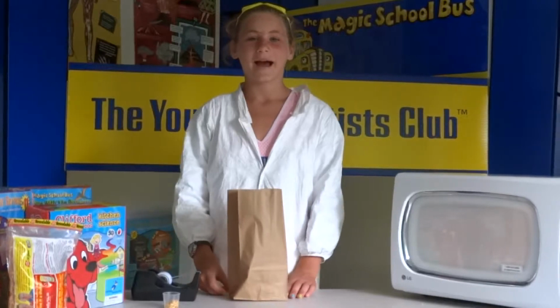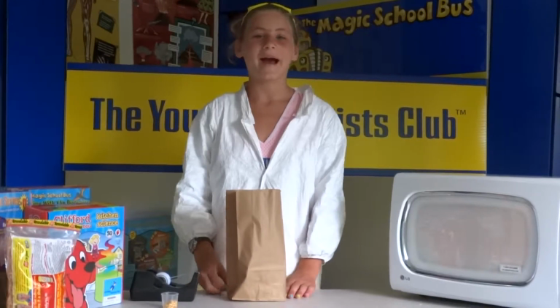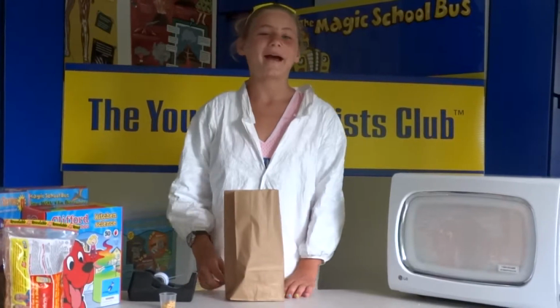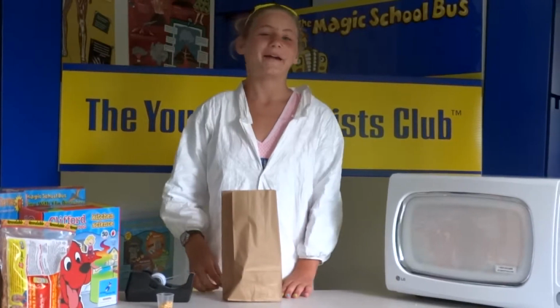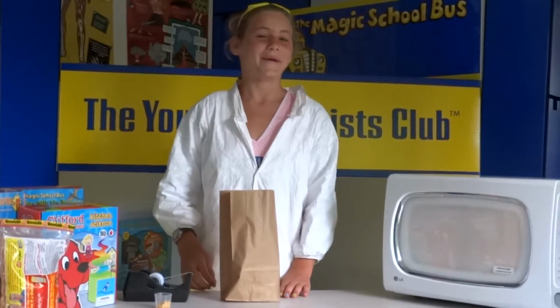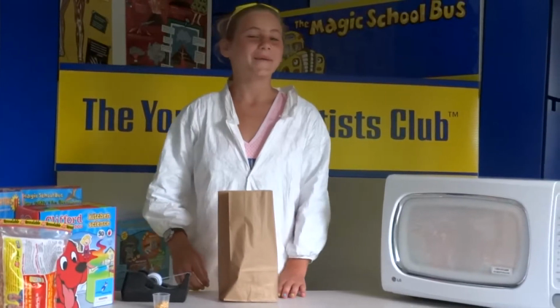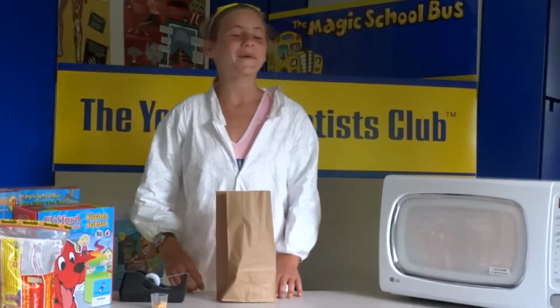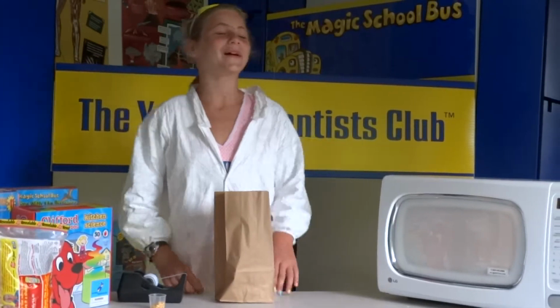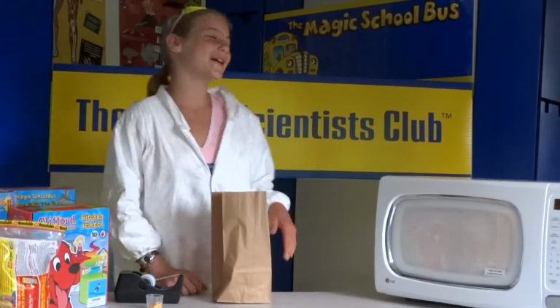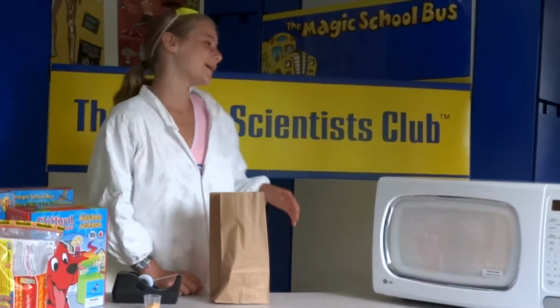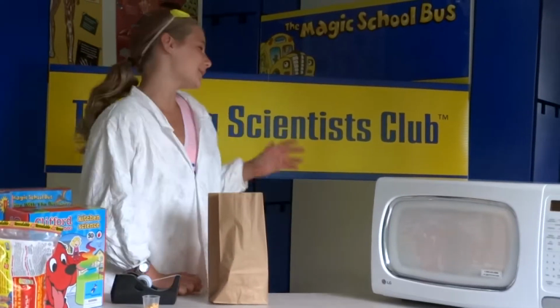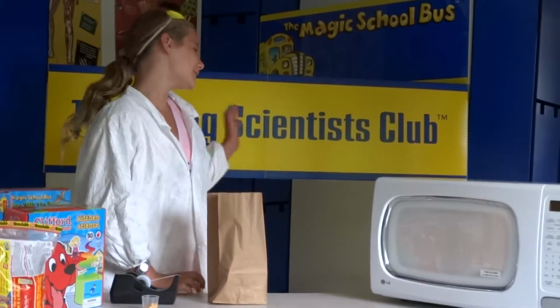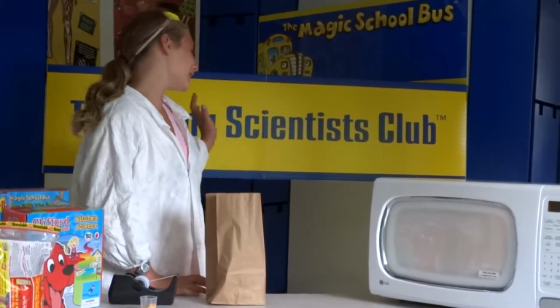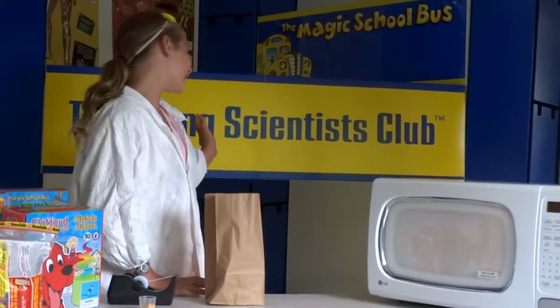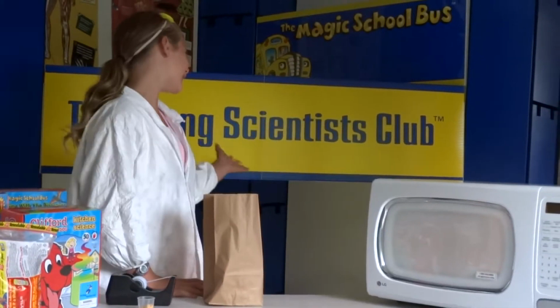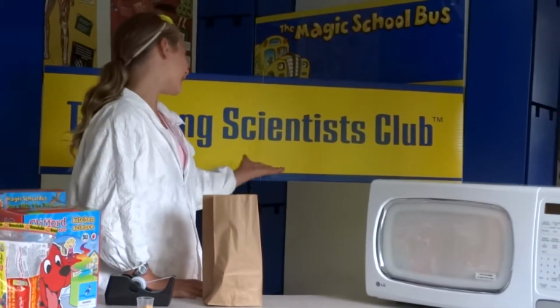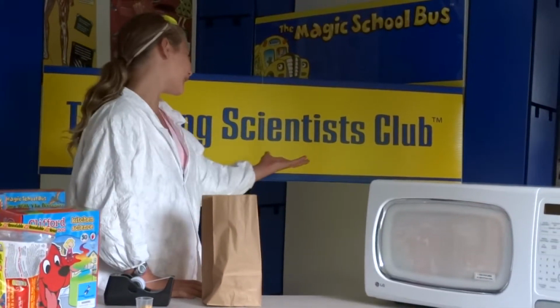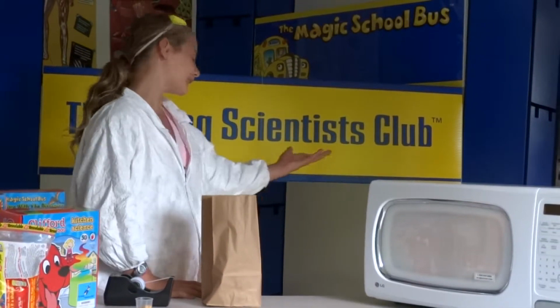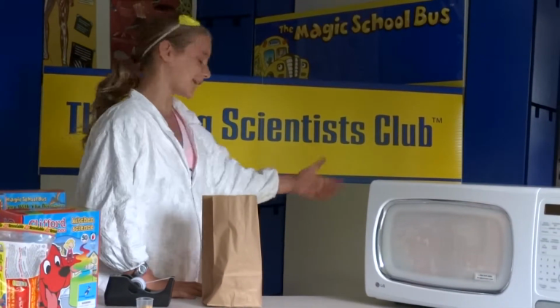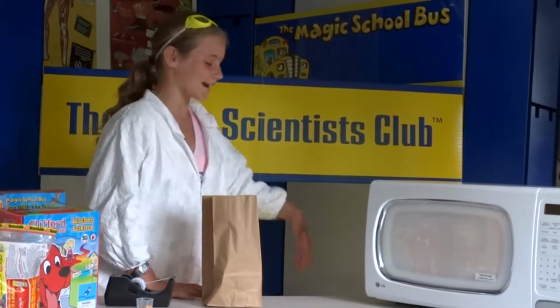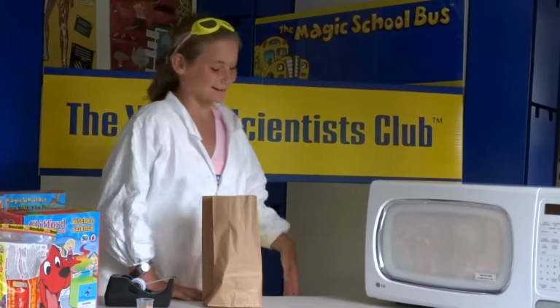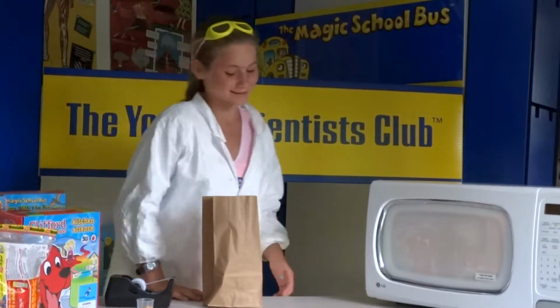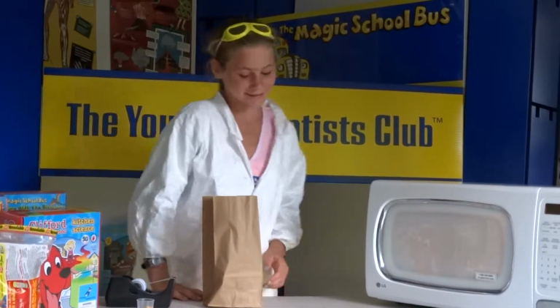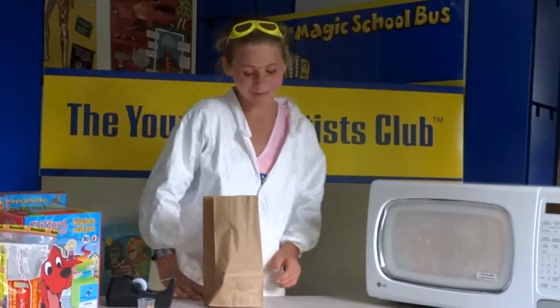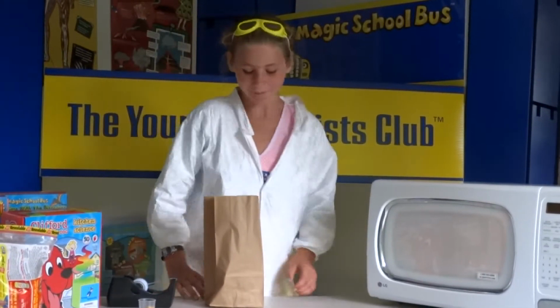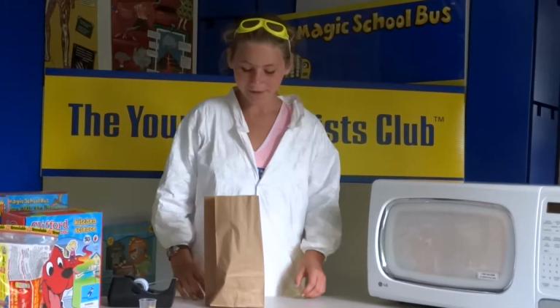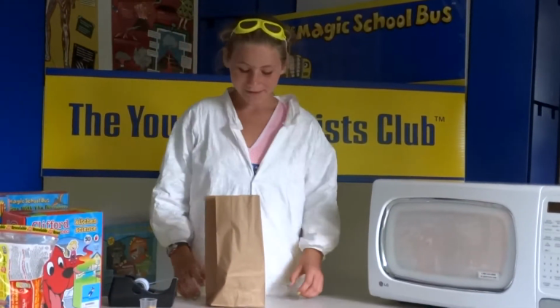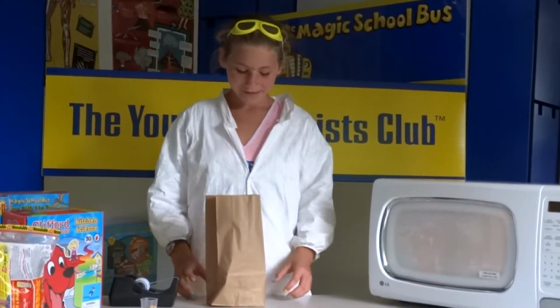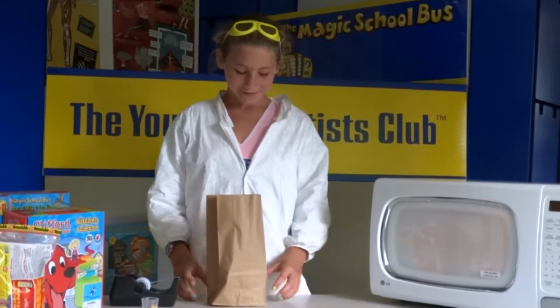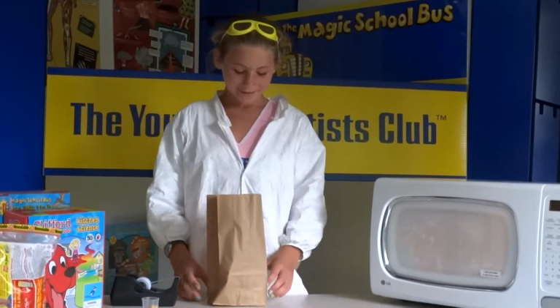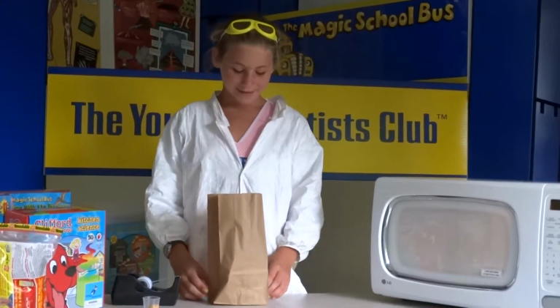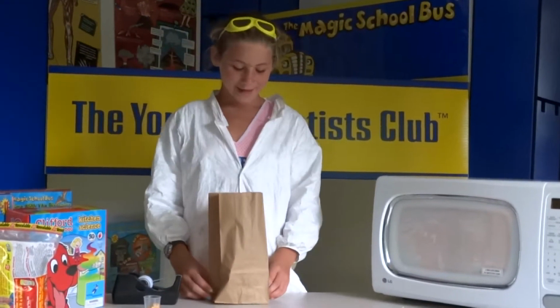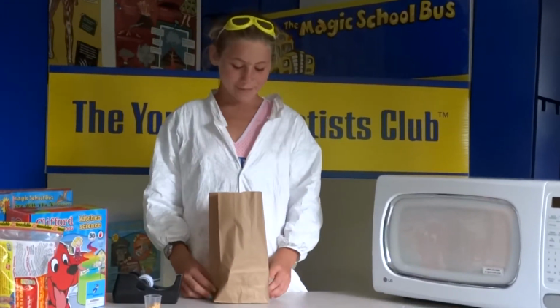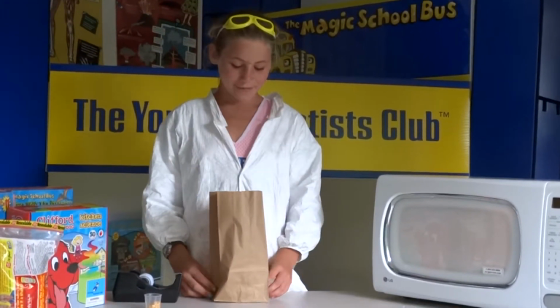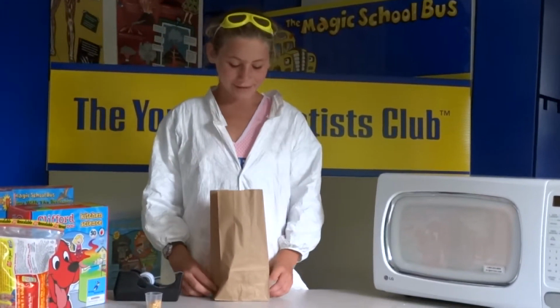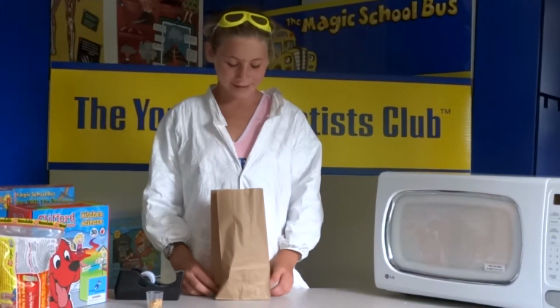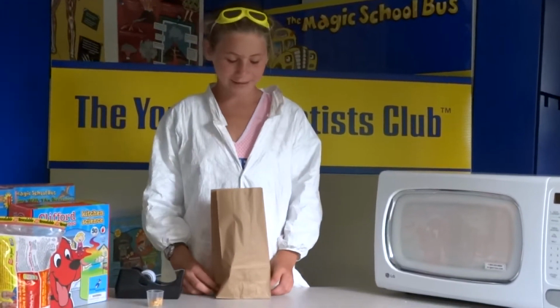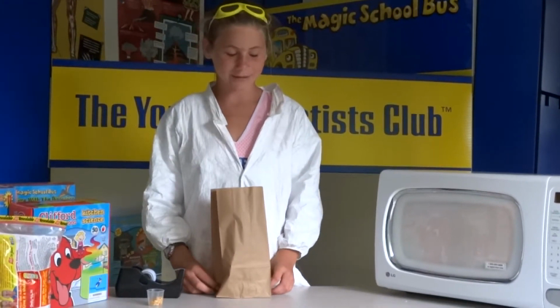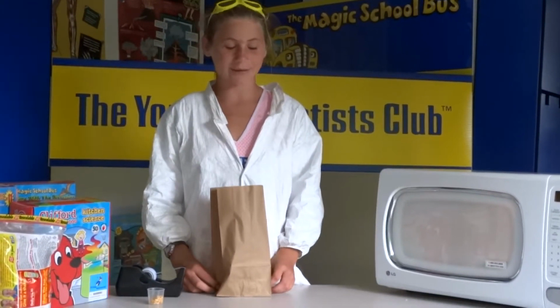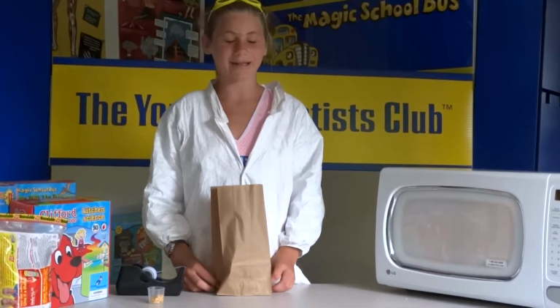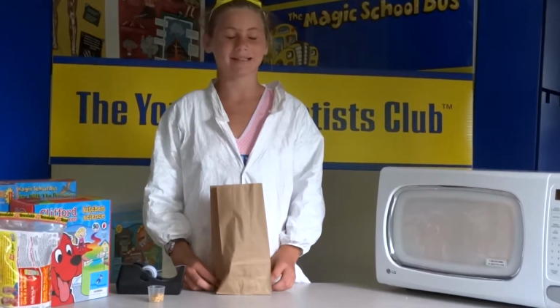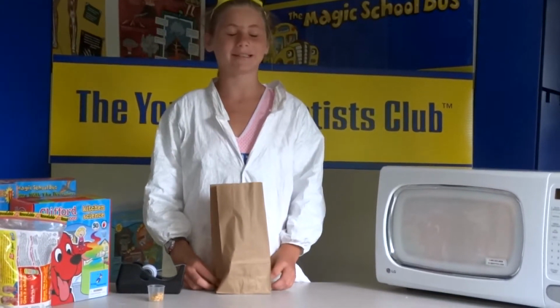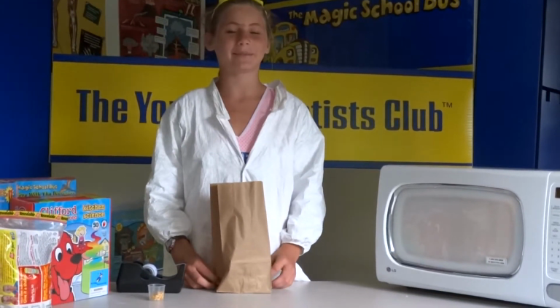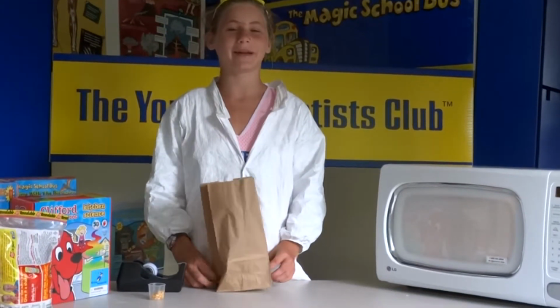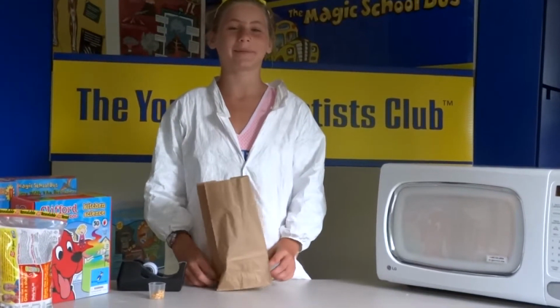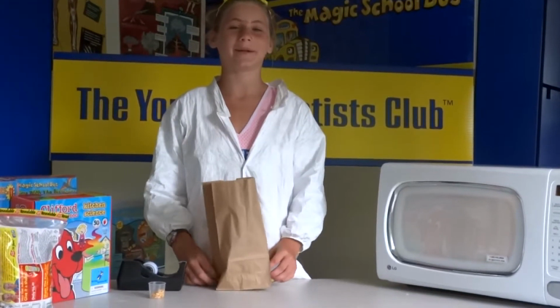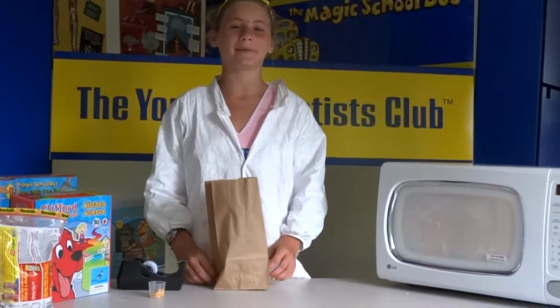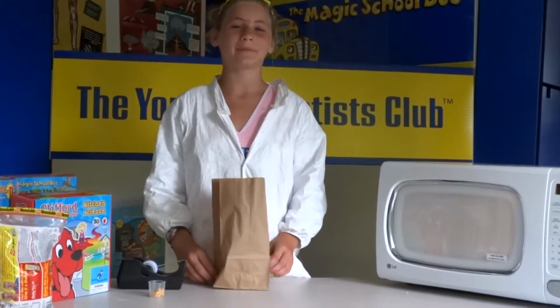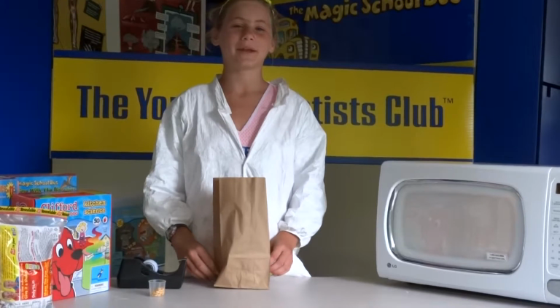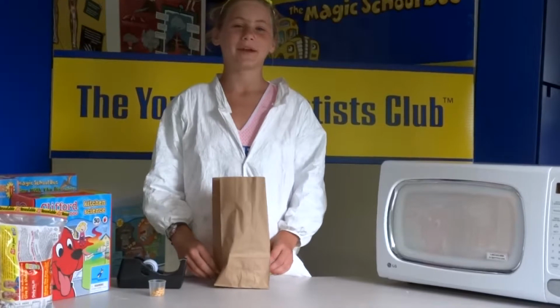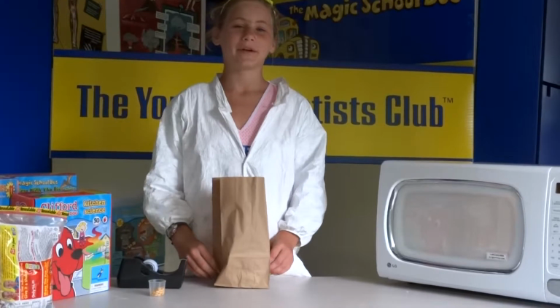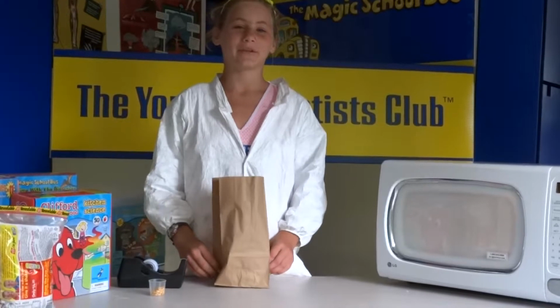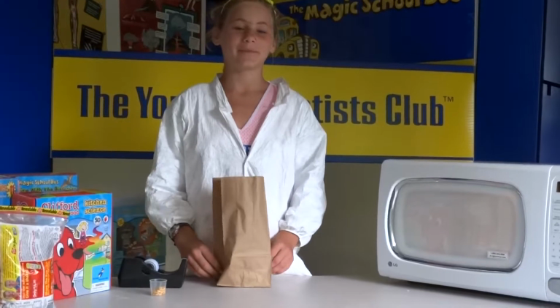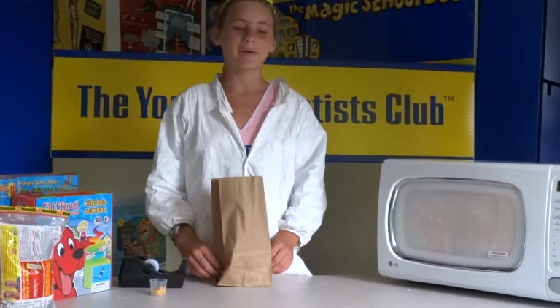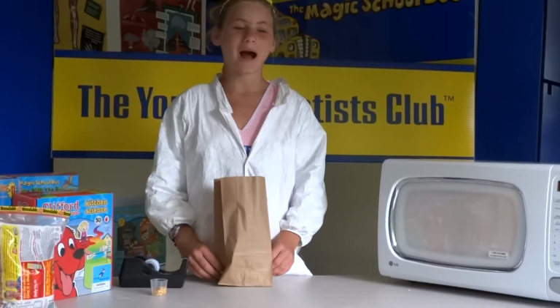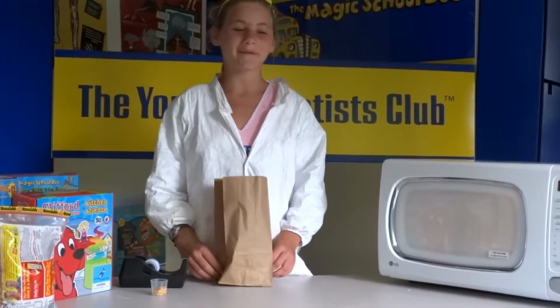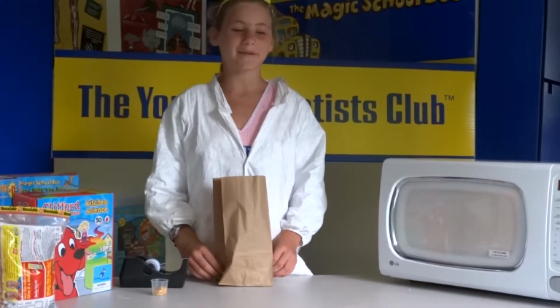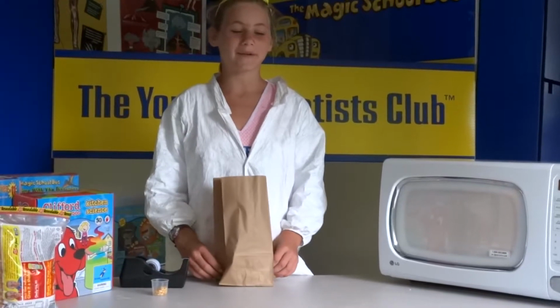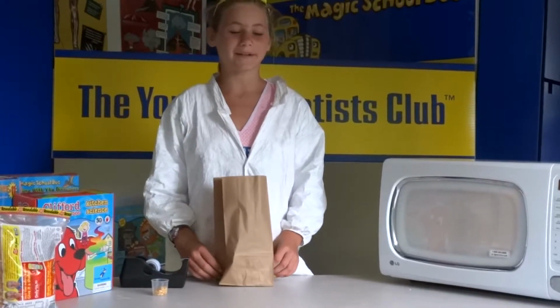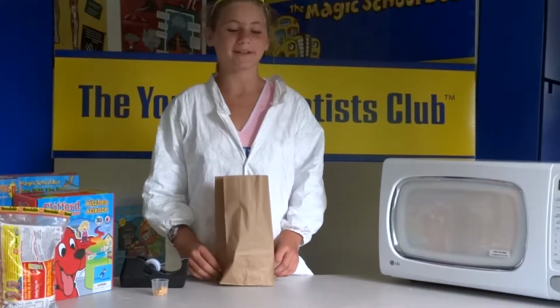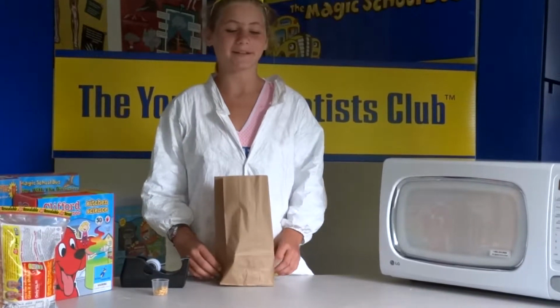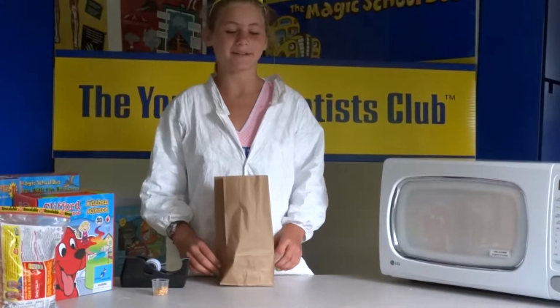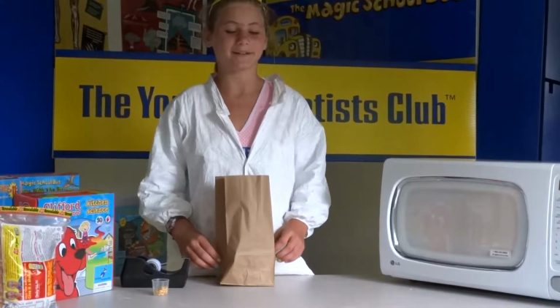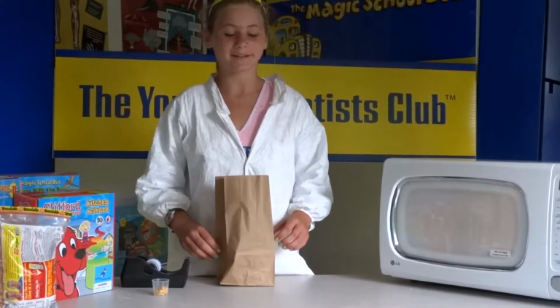Hi, welcome to the Young Science Club. Today we are going to do an experiment with popcorn kernels.